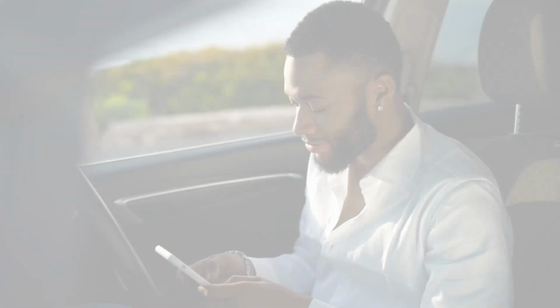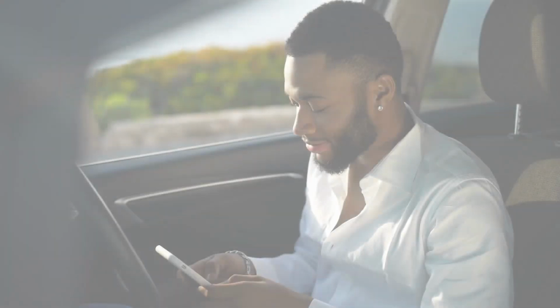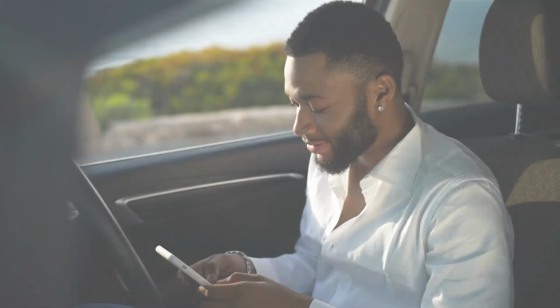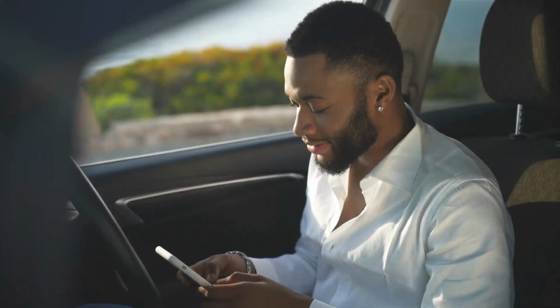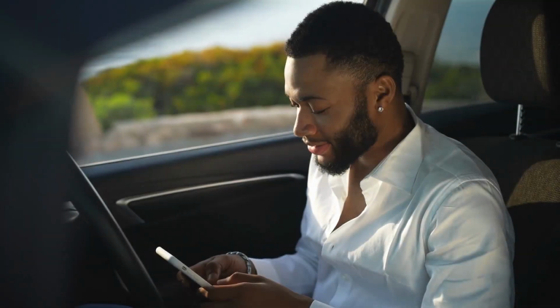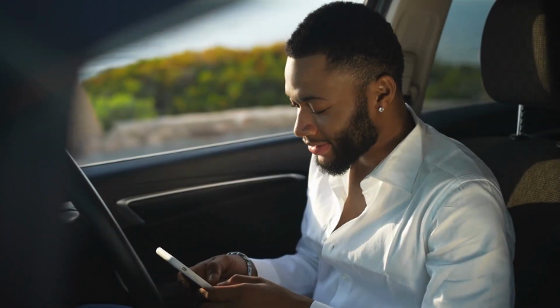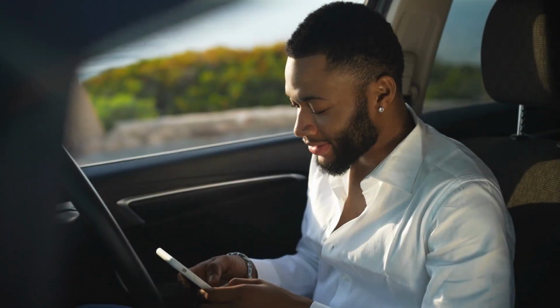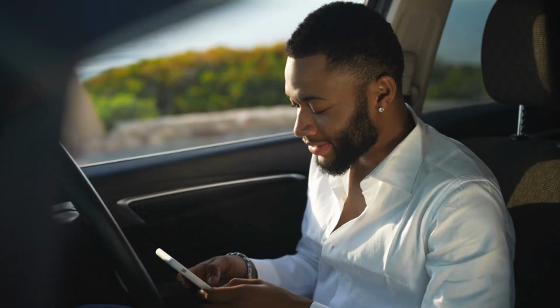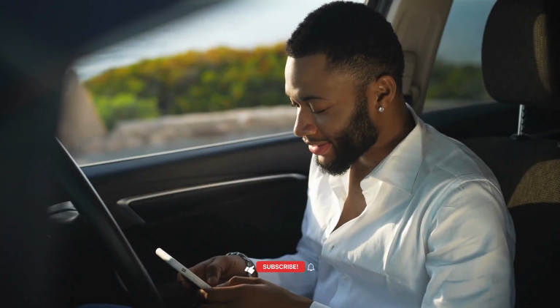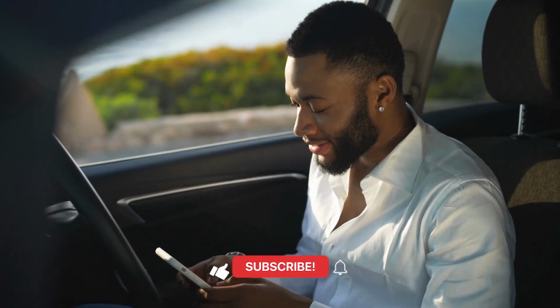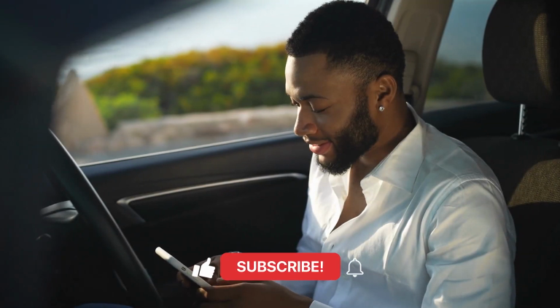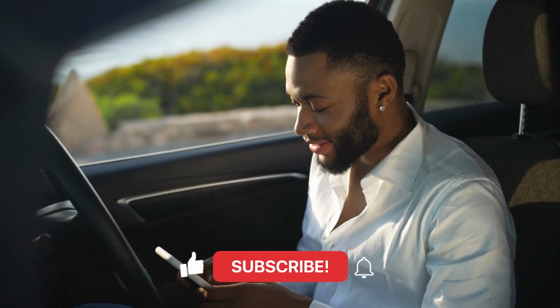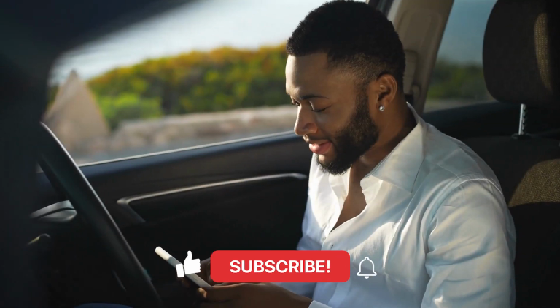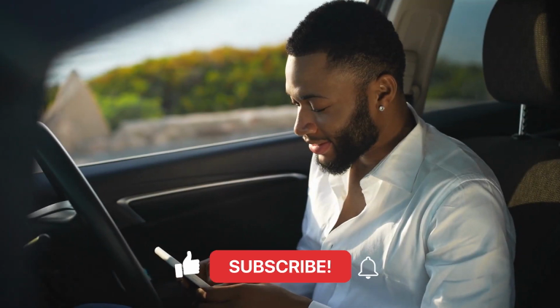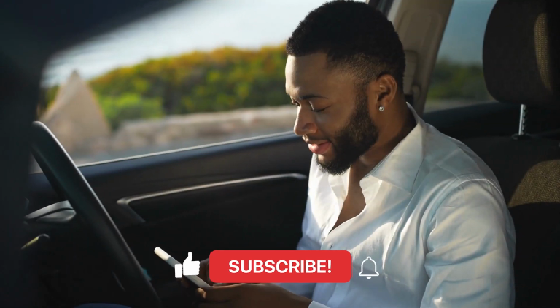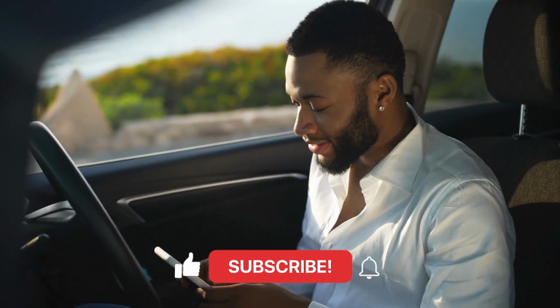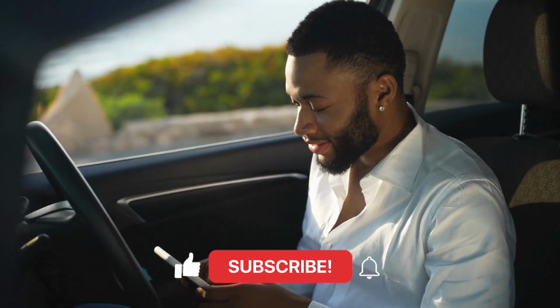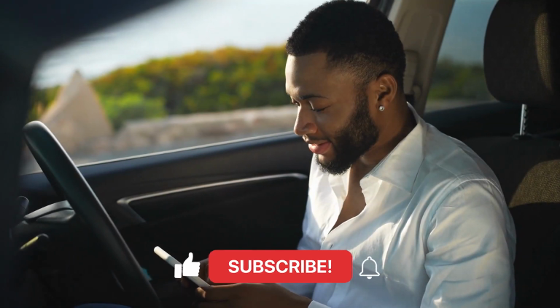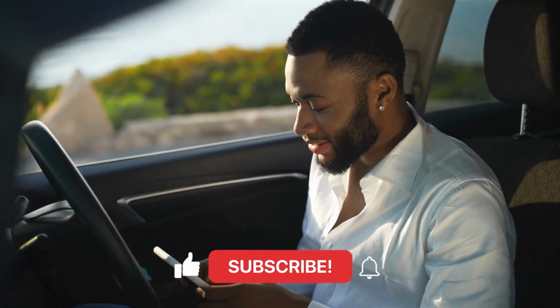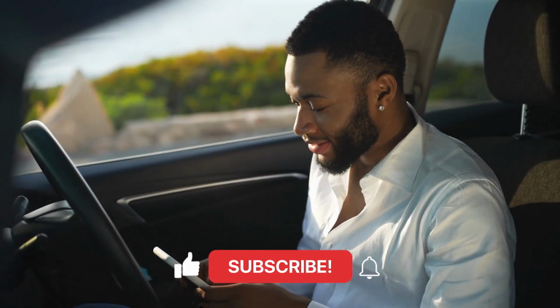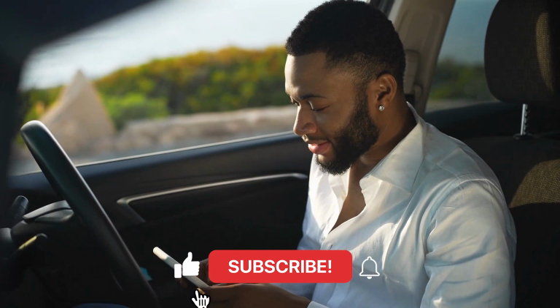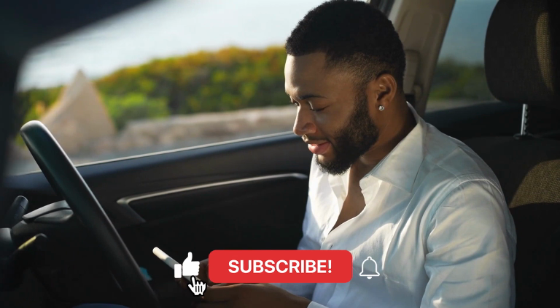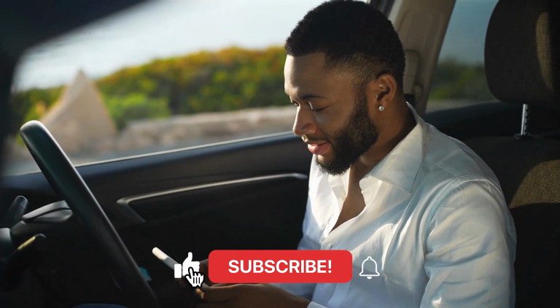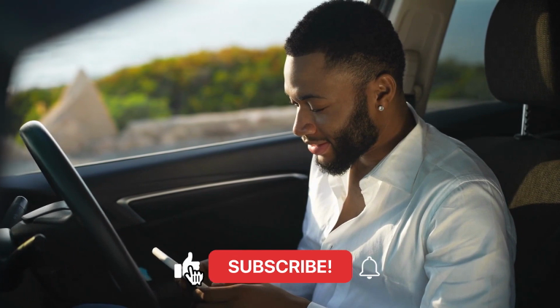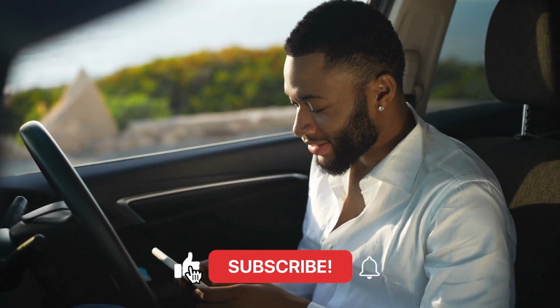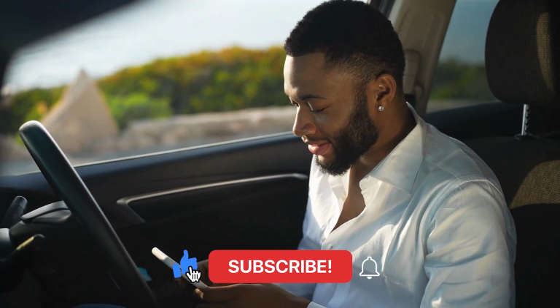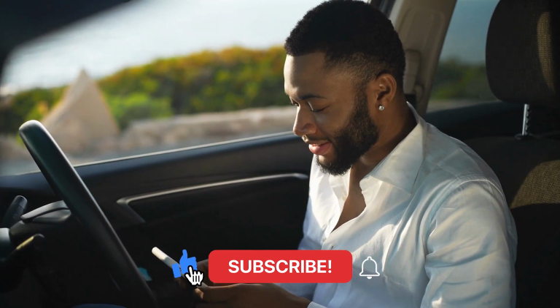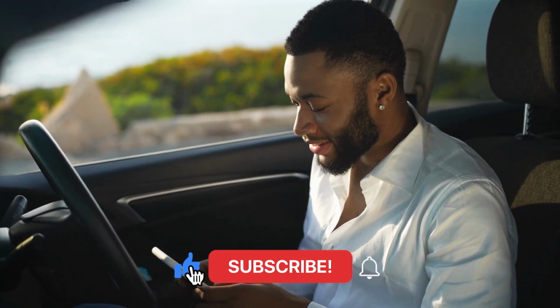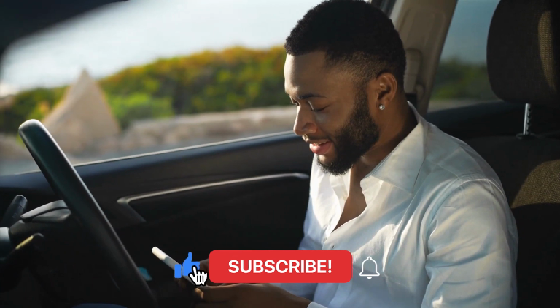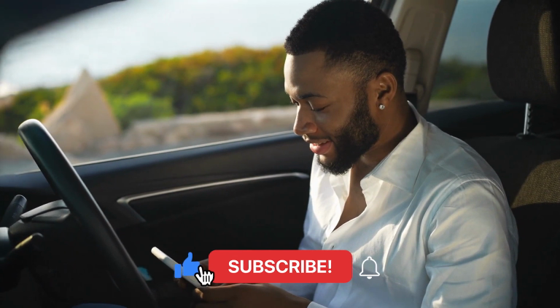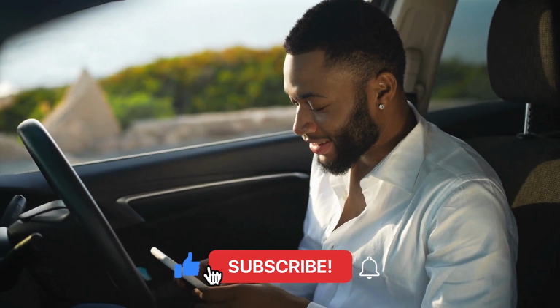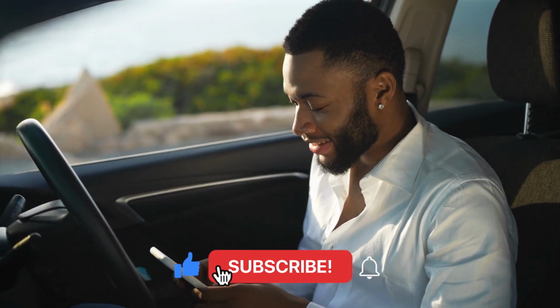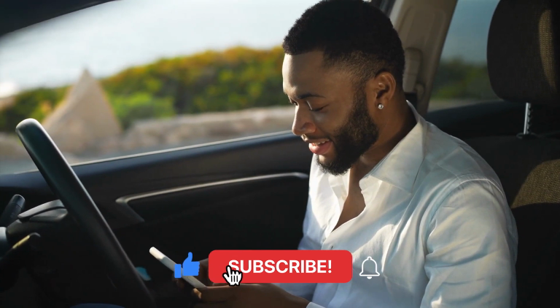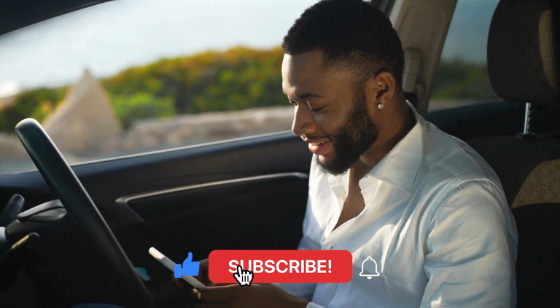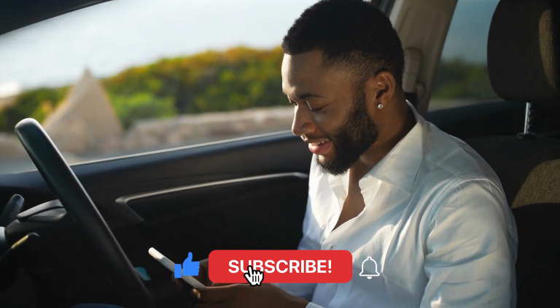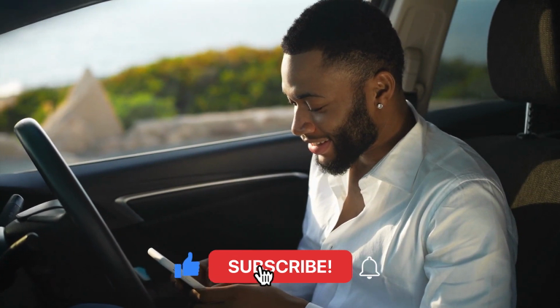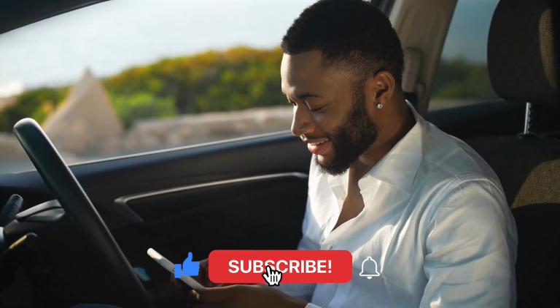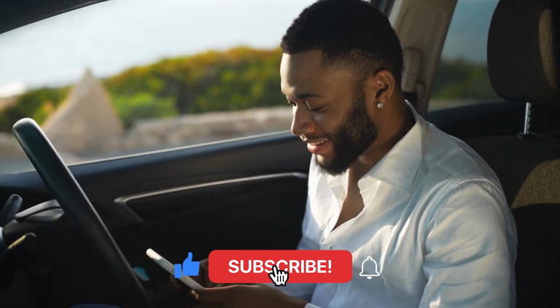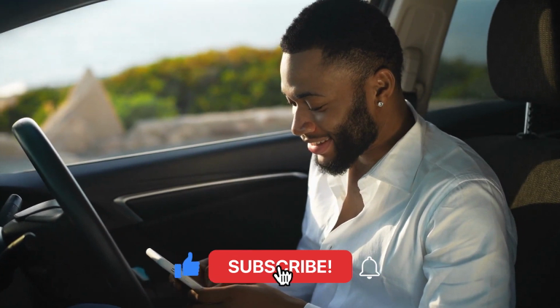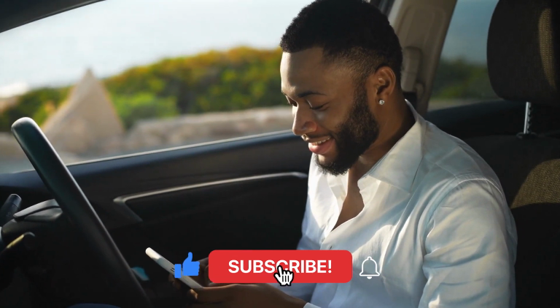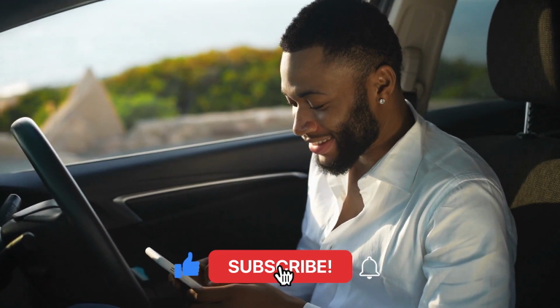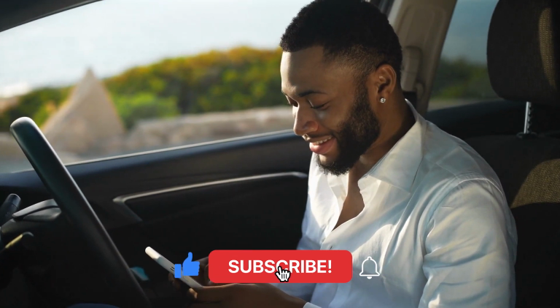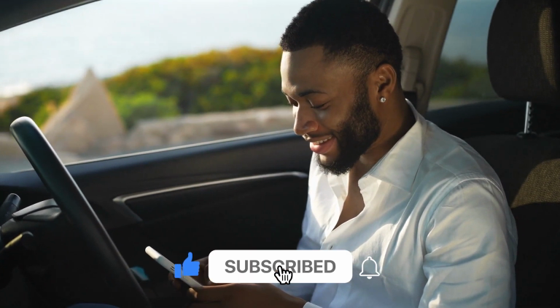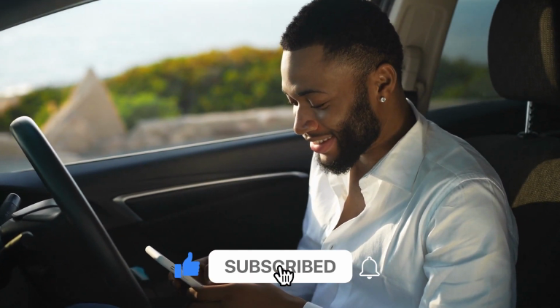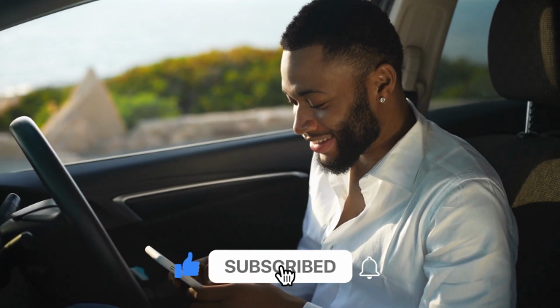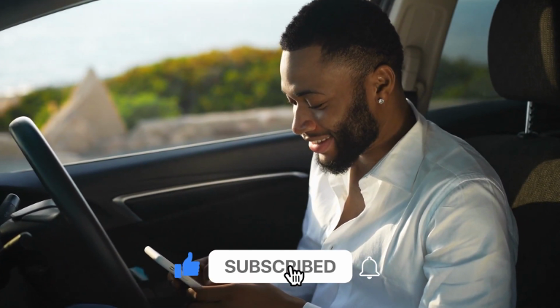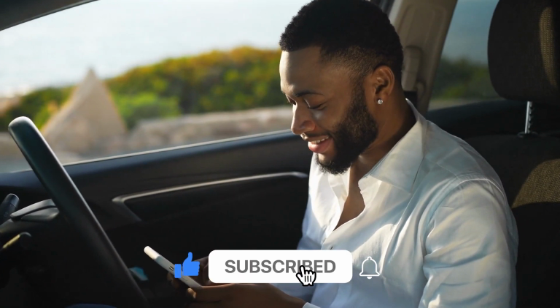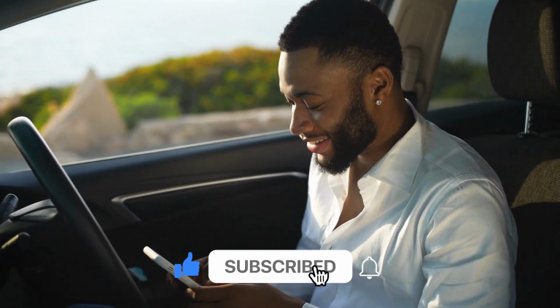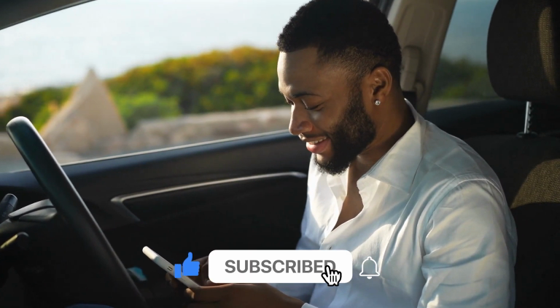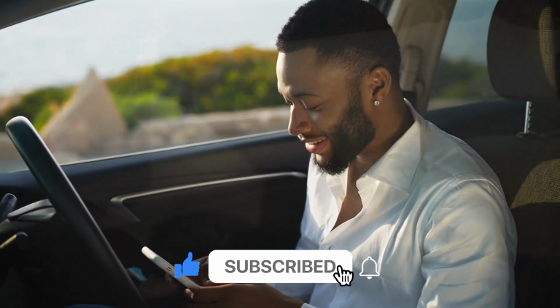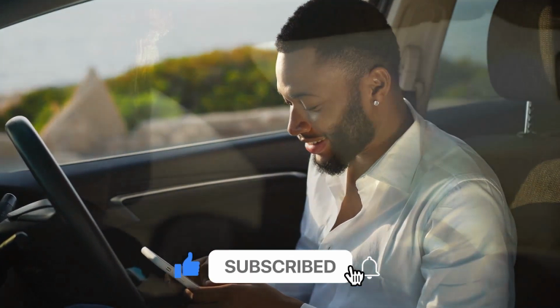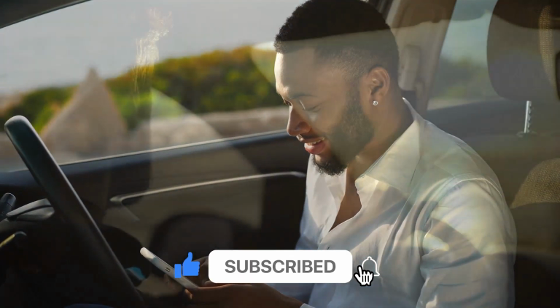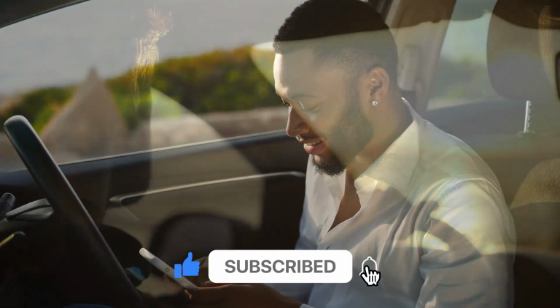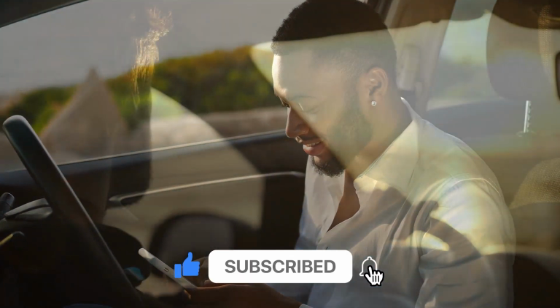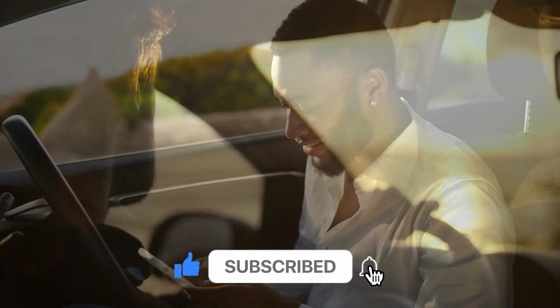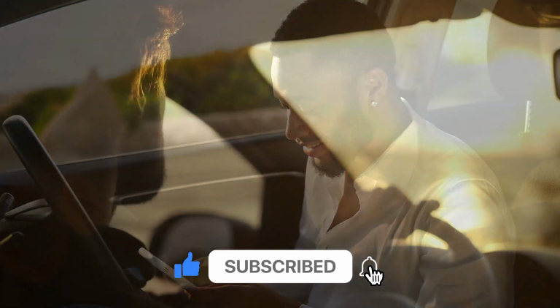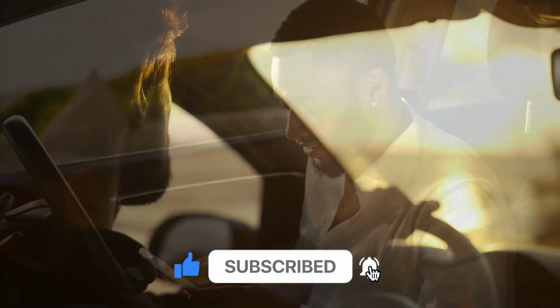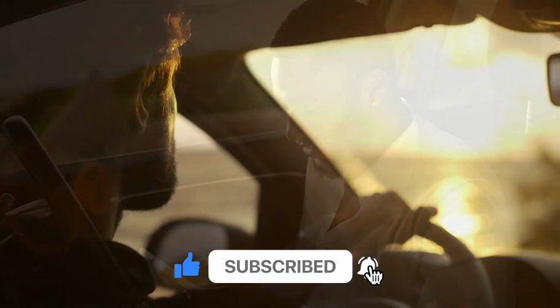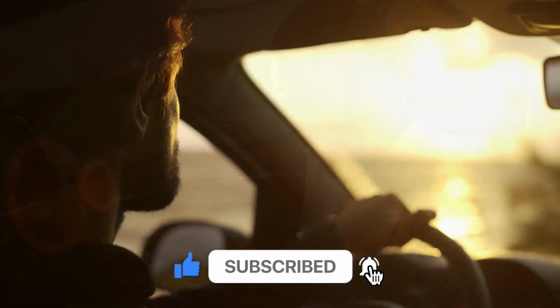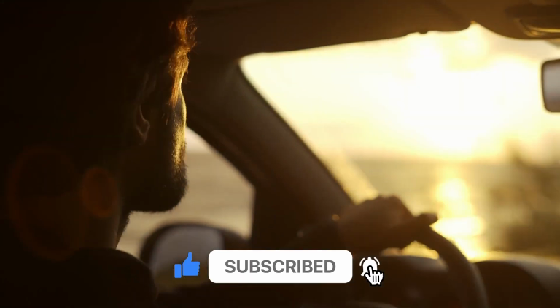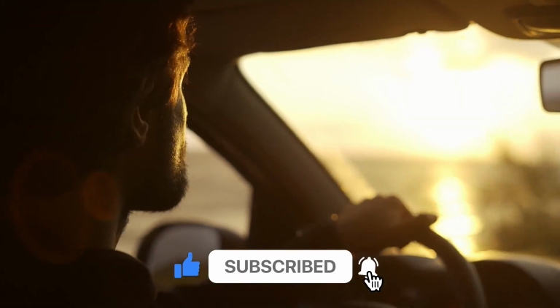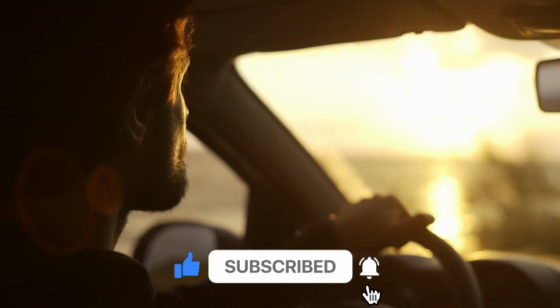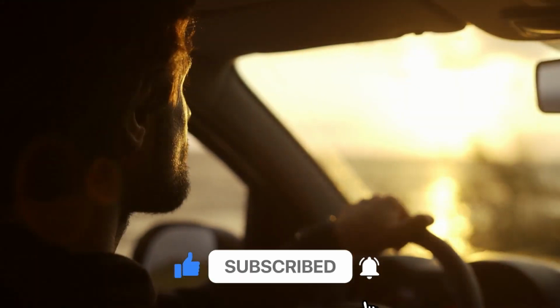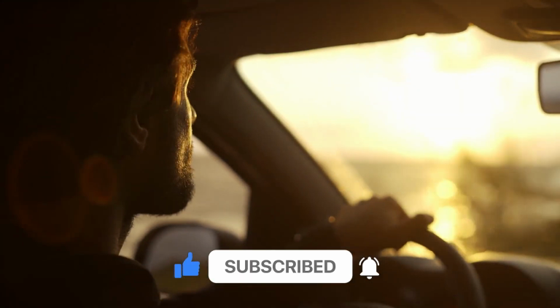If this video is helpful and enjoyable to you, don't forget to subscribe and comment below. Have a nice day!